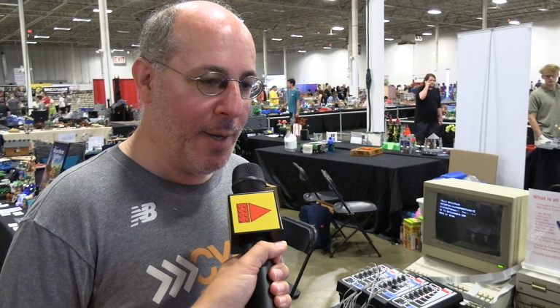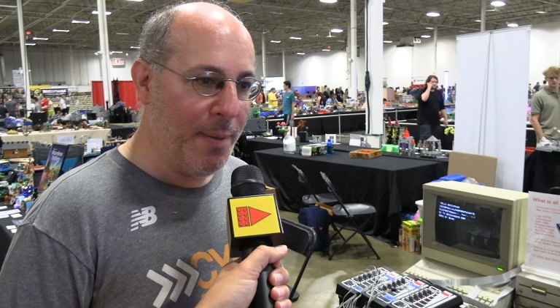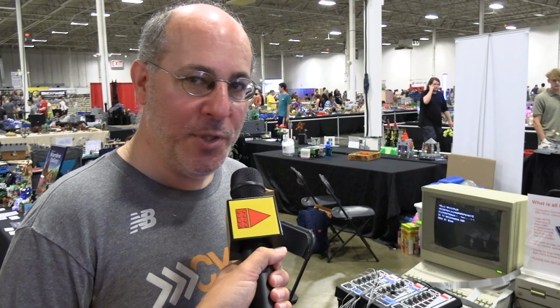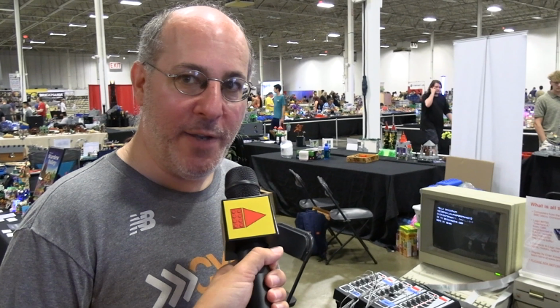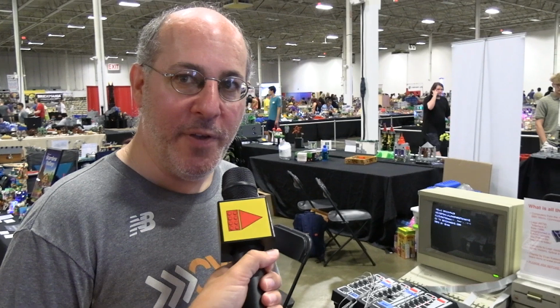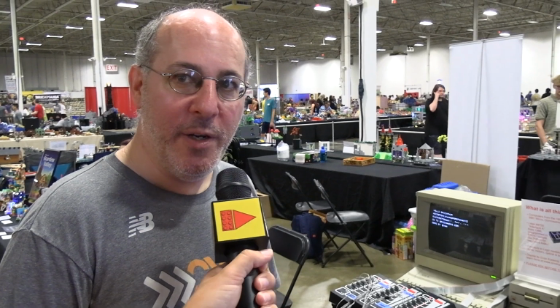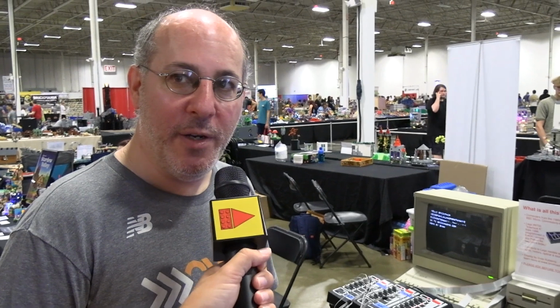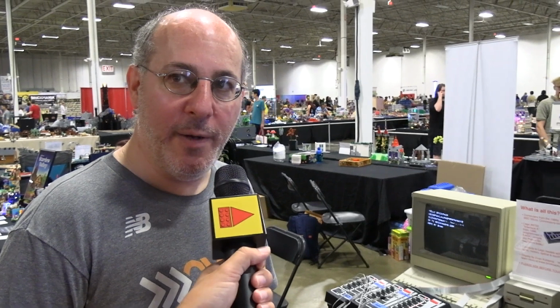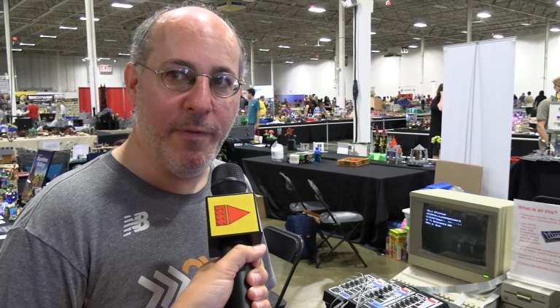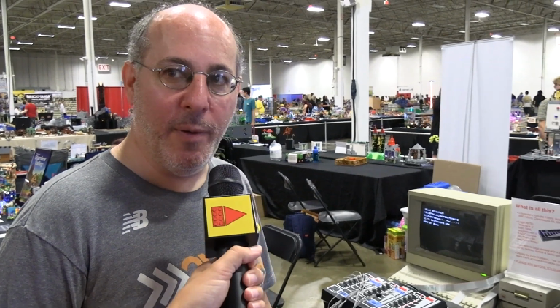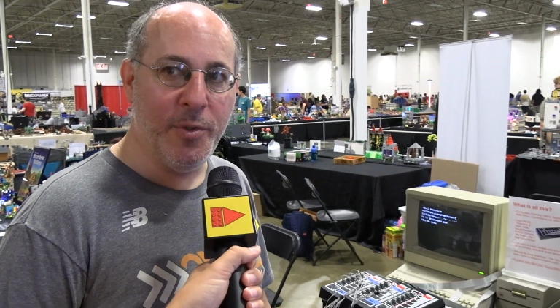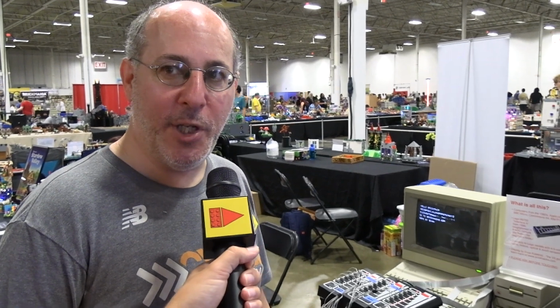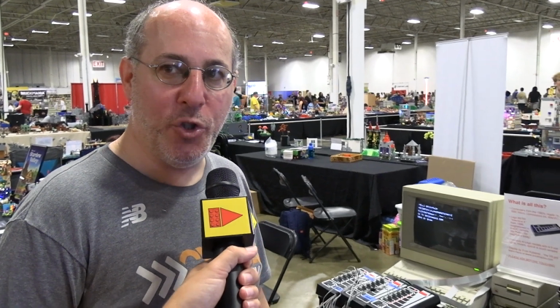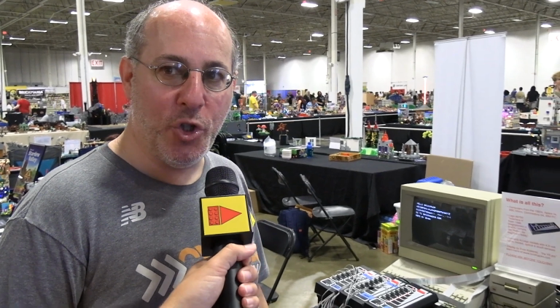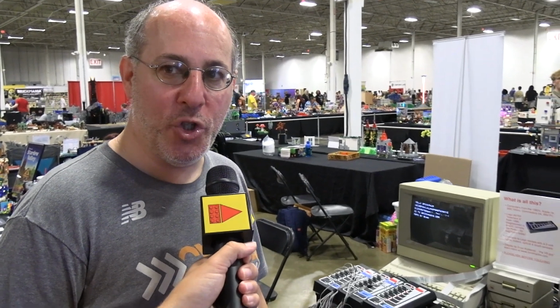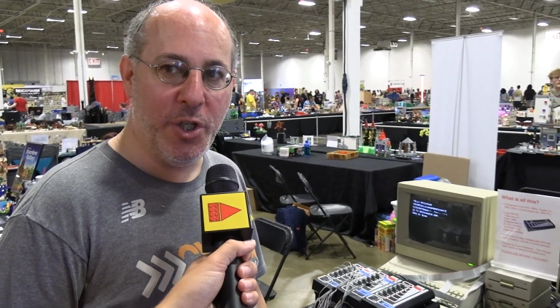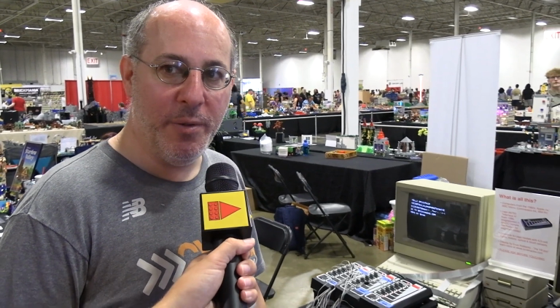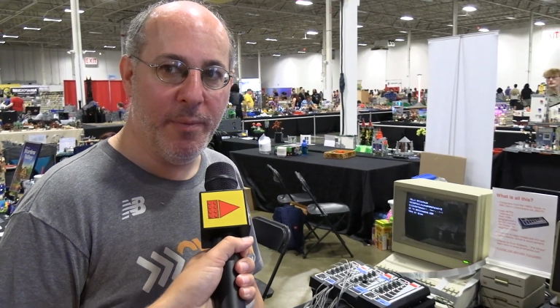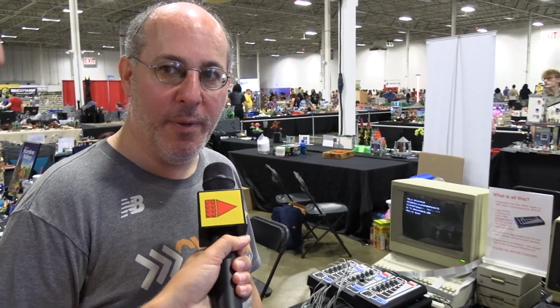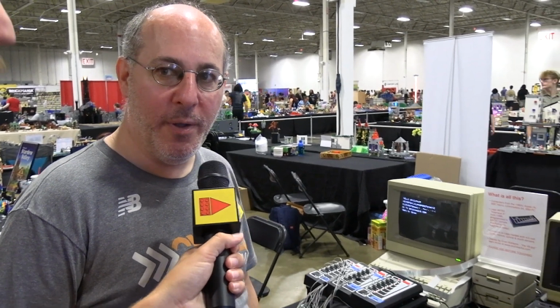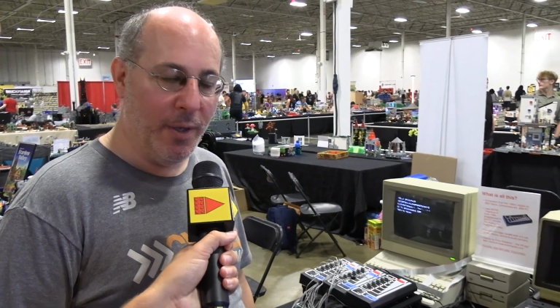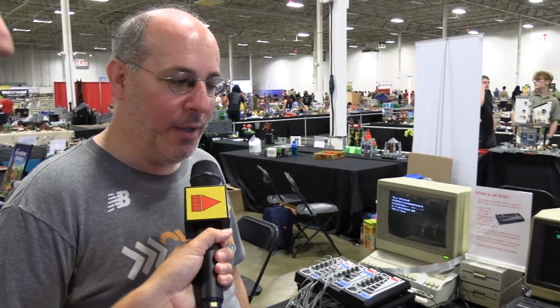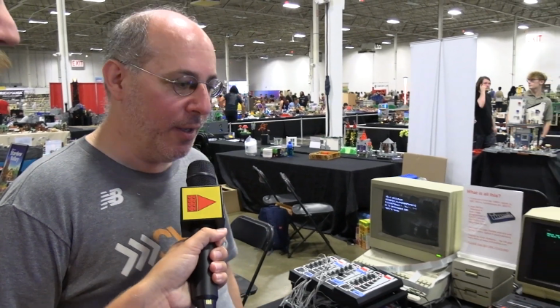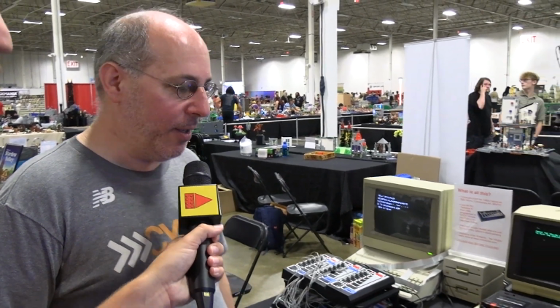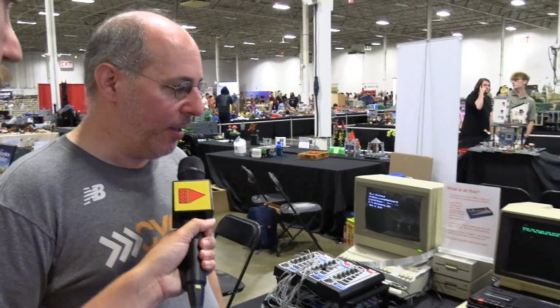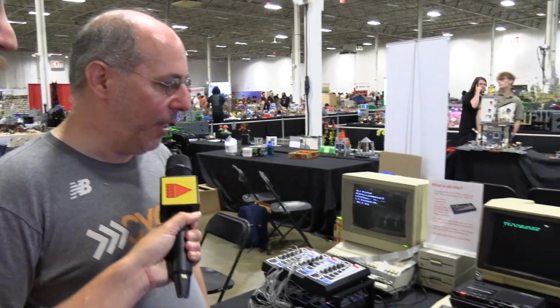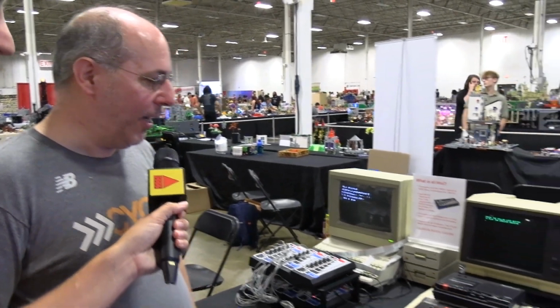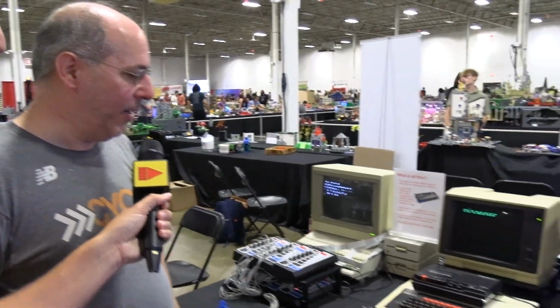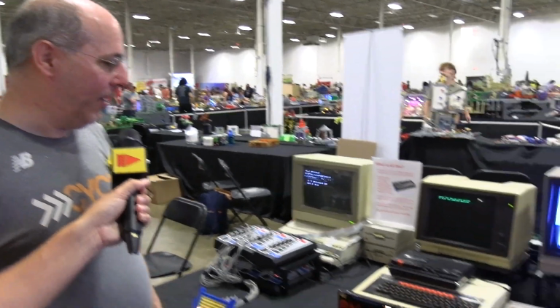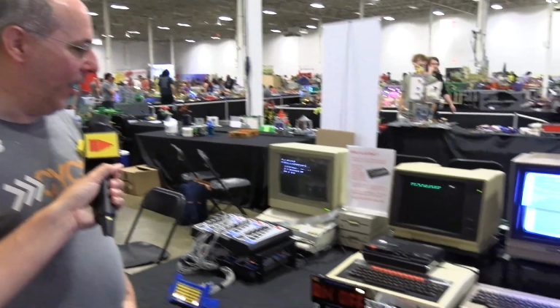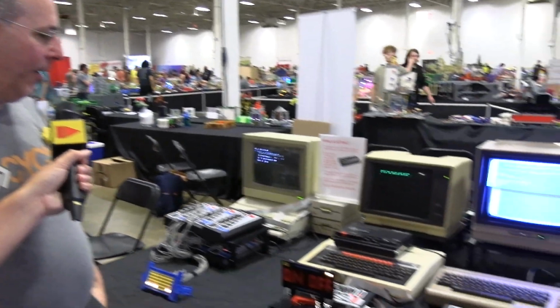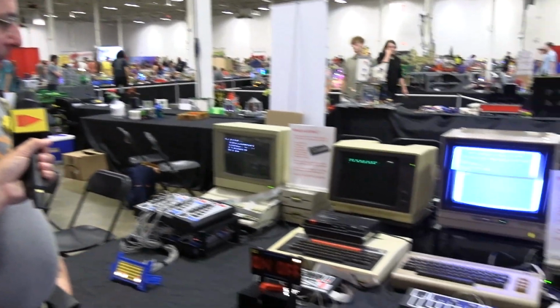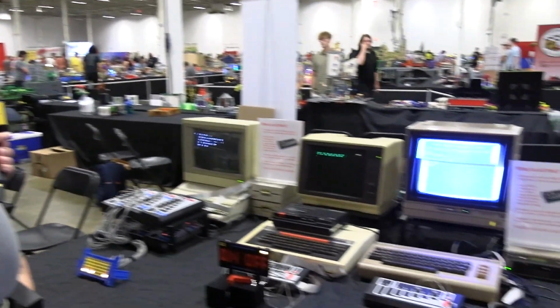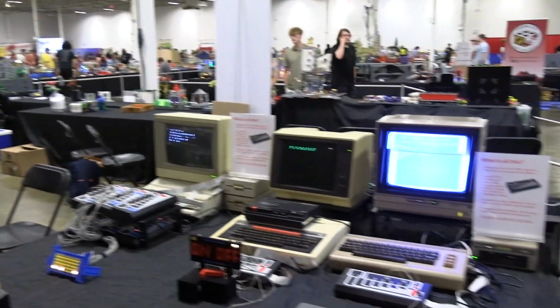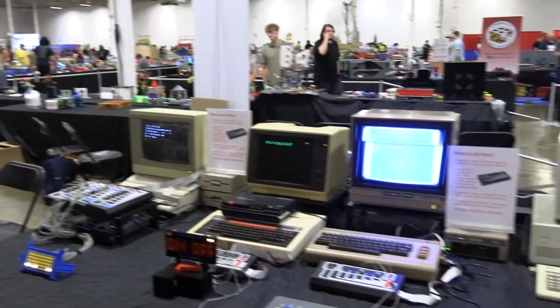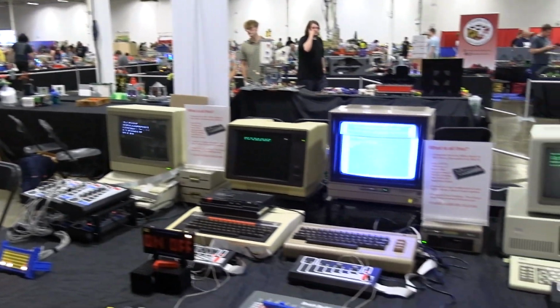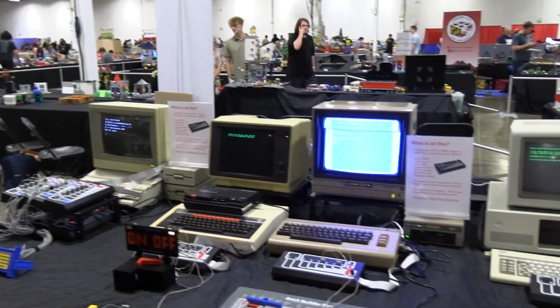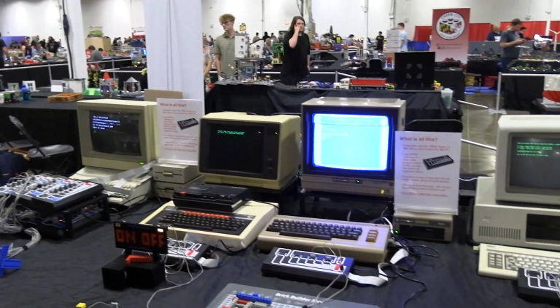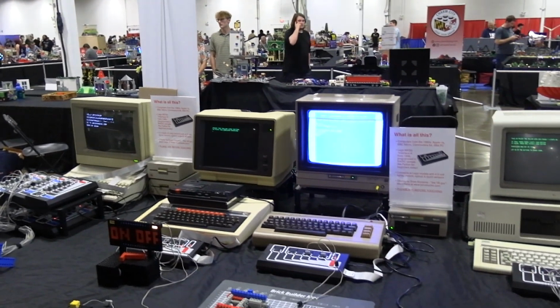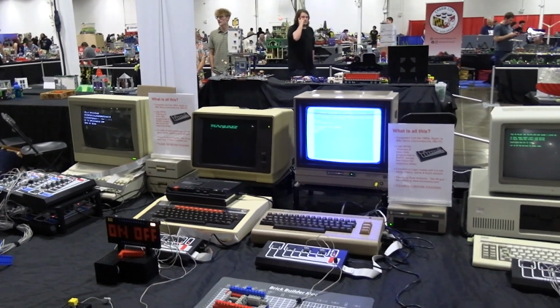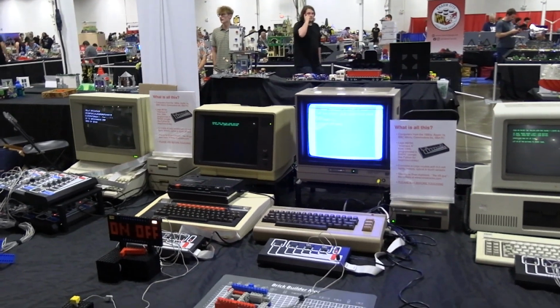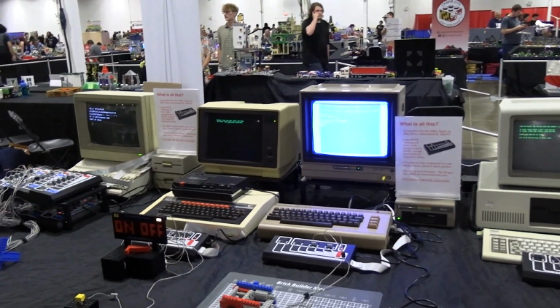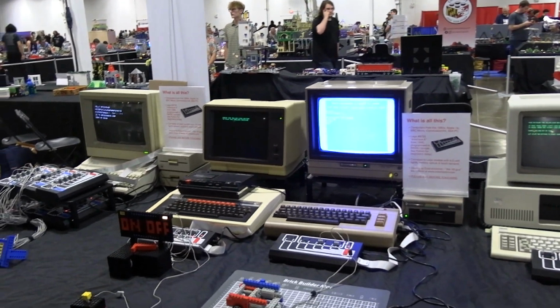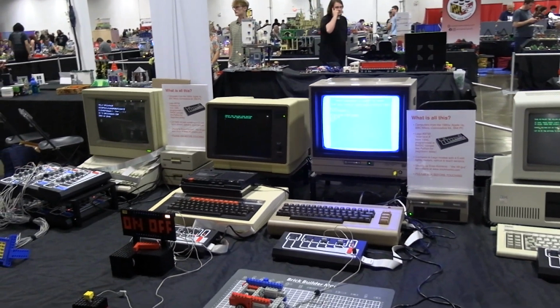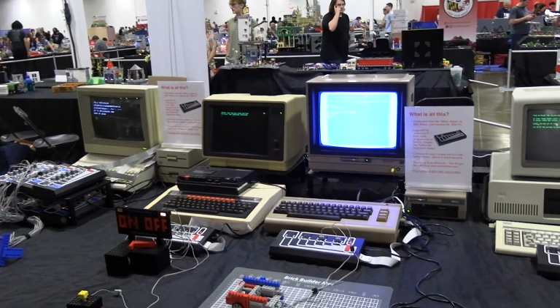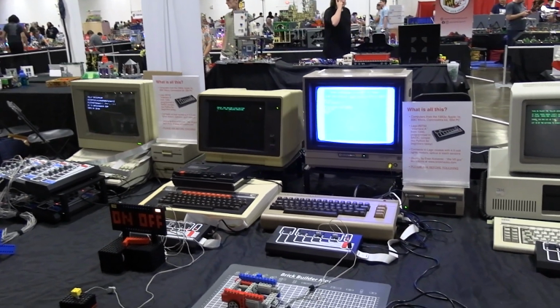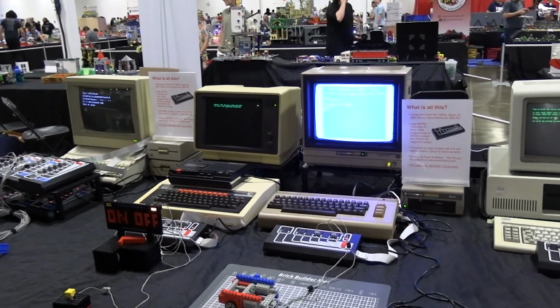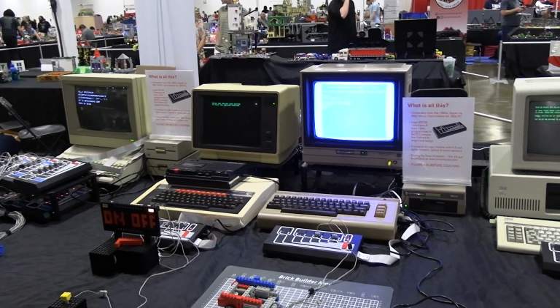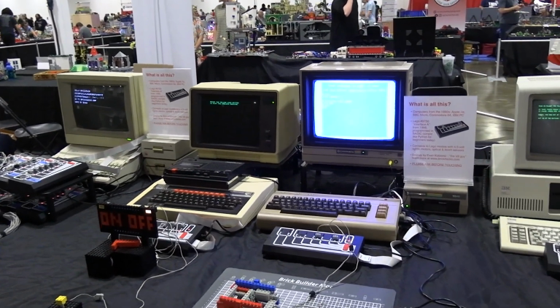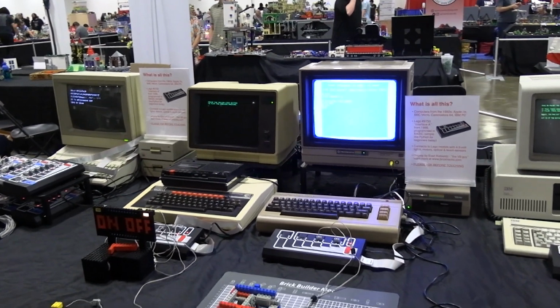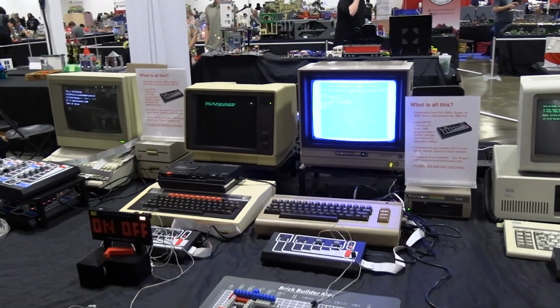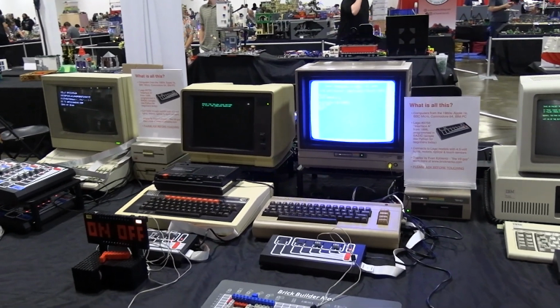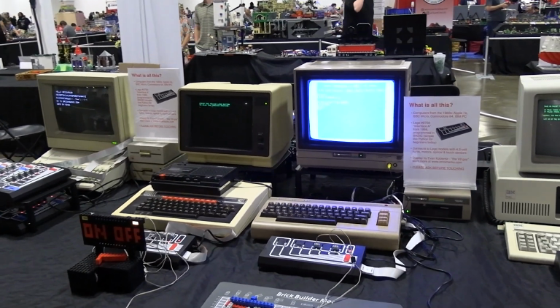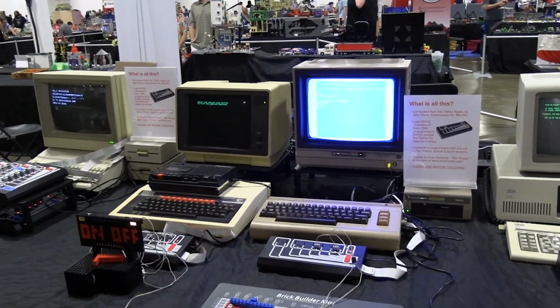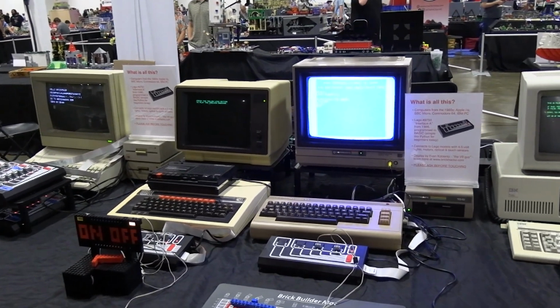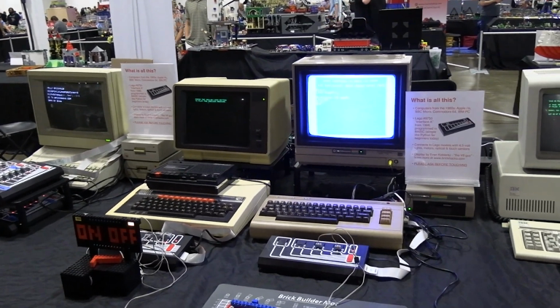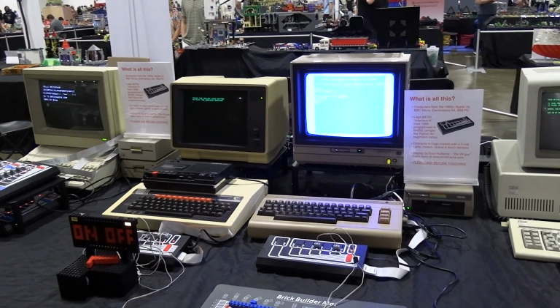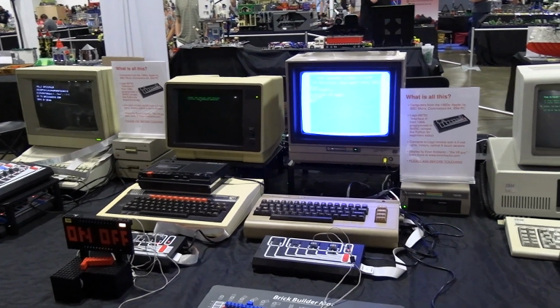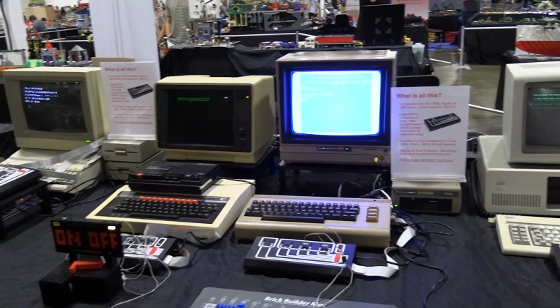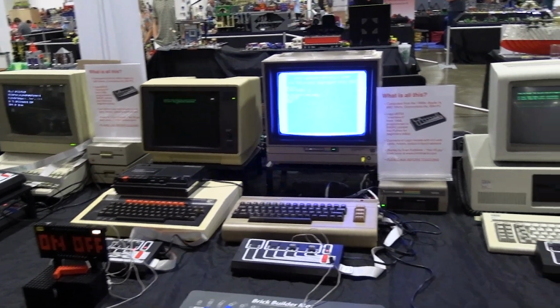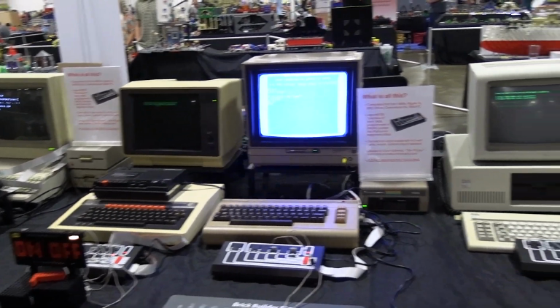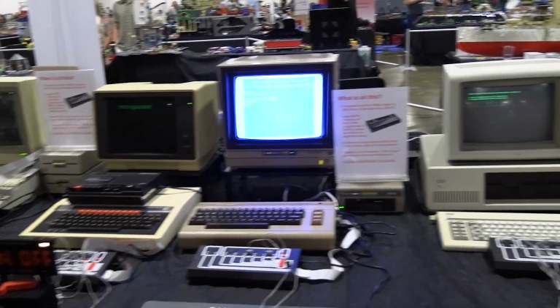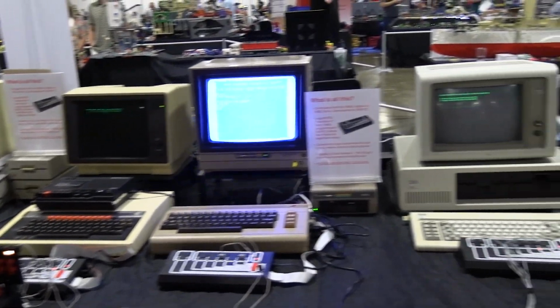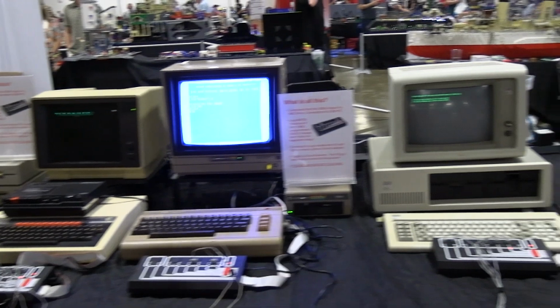My name is Evan. I'm from Central Jersey, and my demo is 1980s LEGO 8-bit robotics.